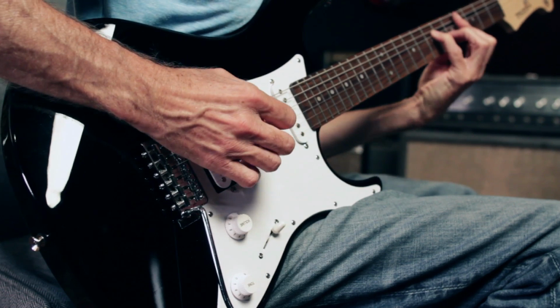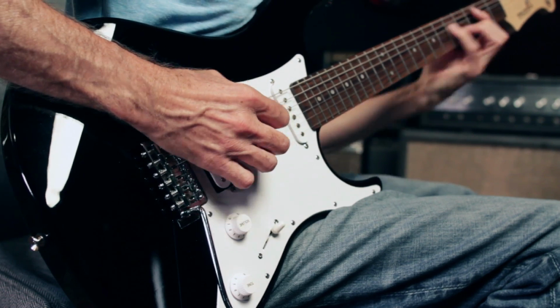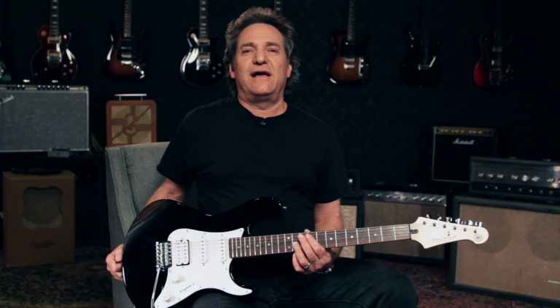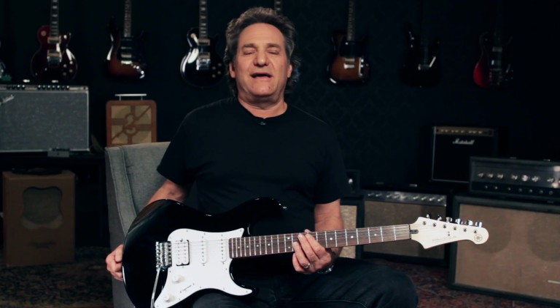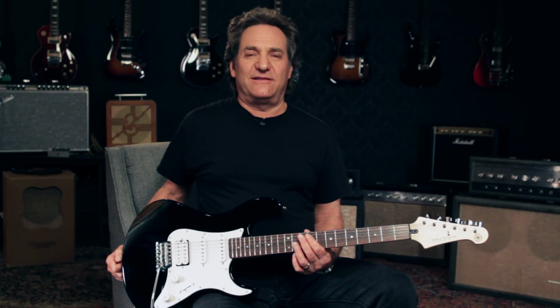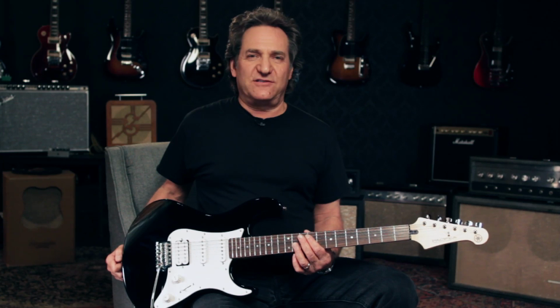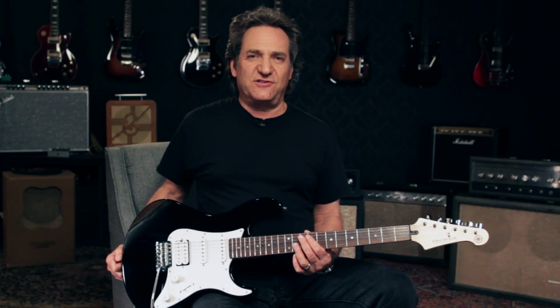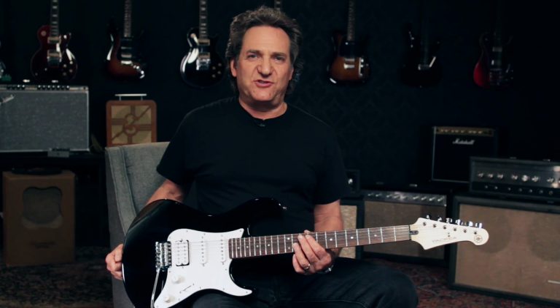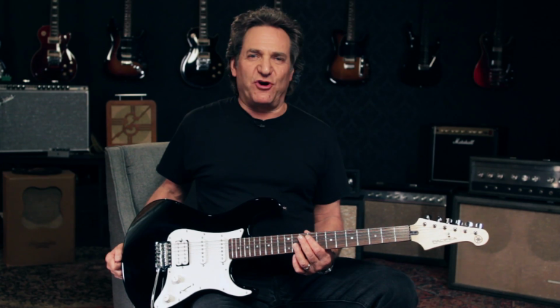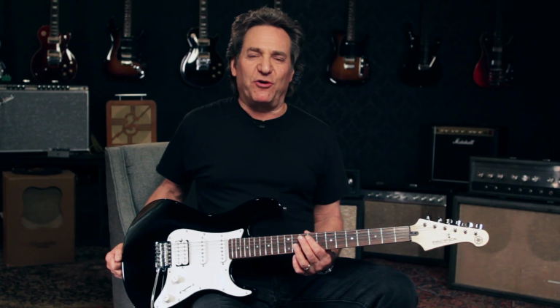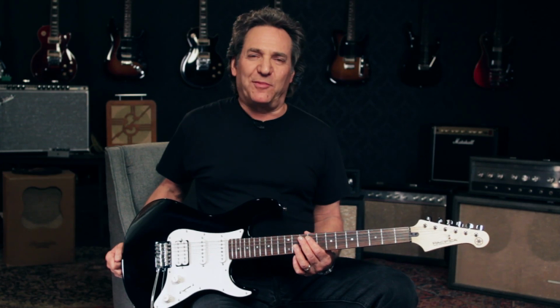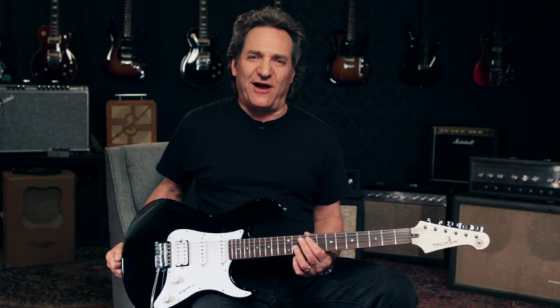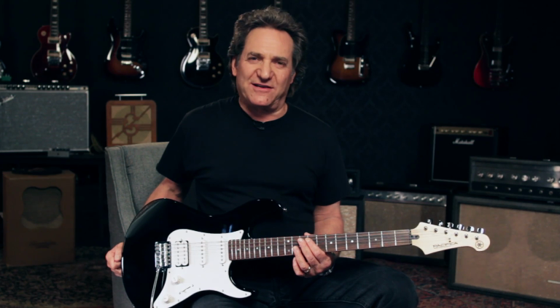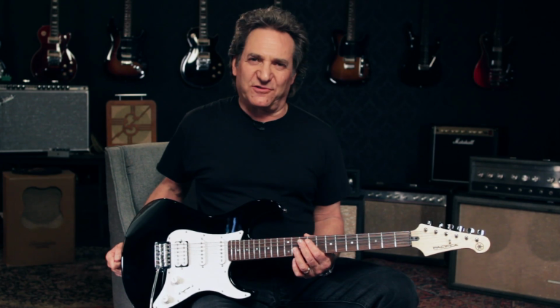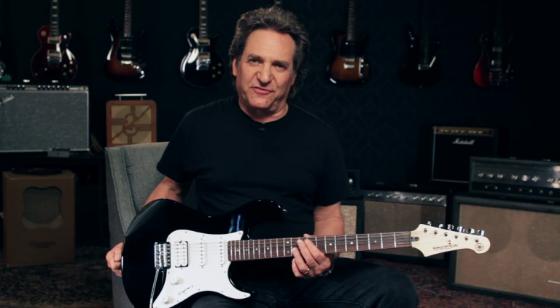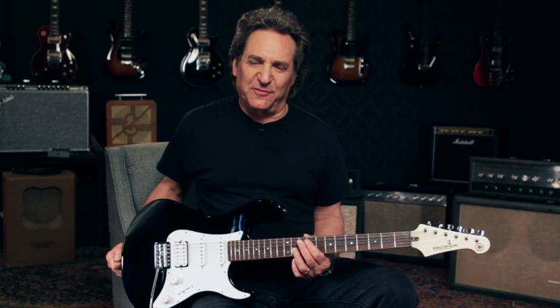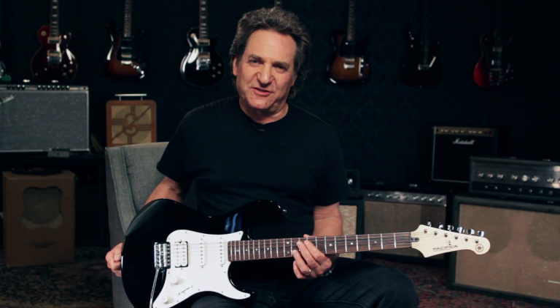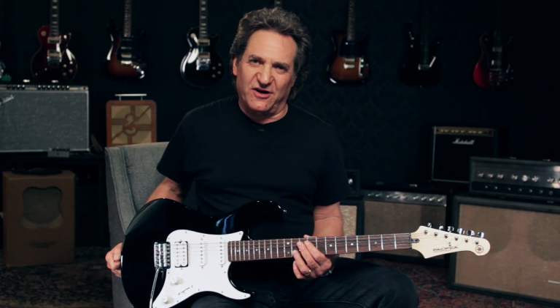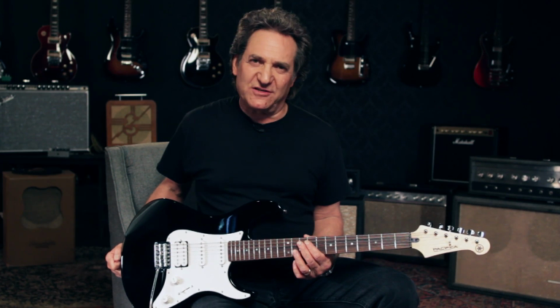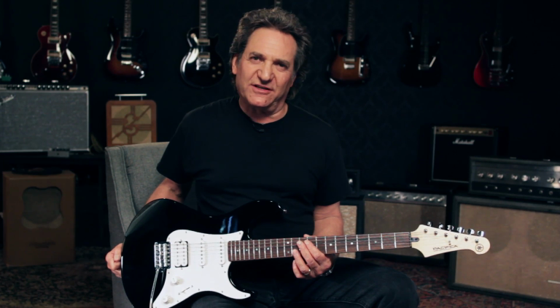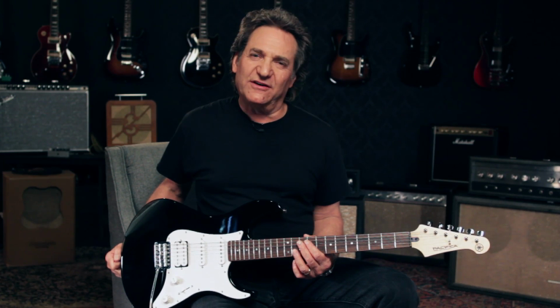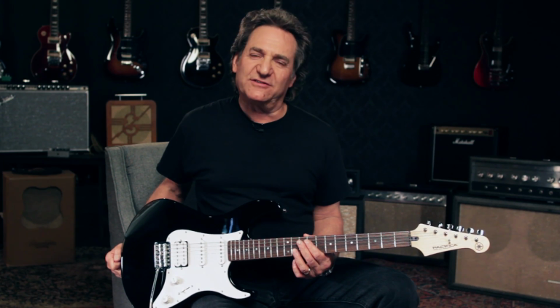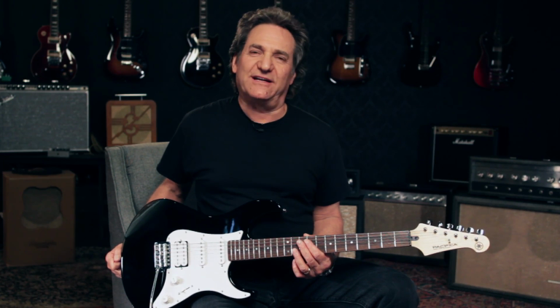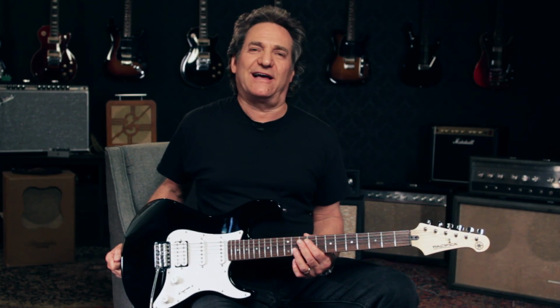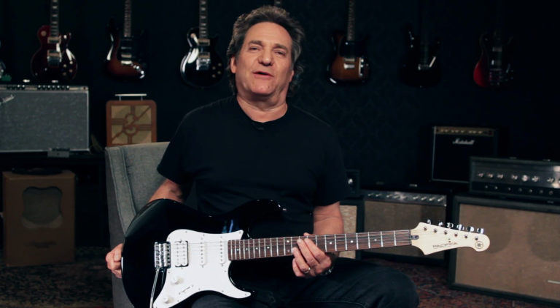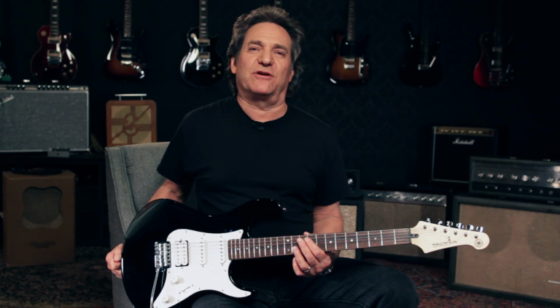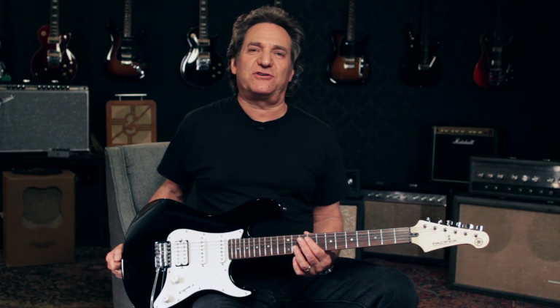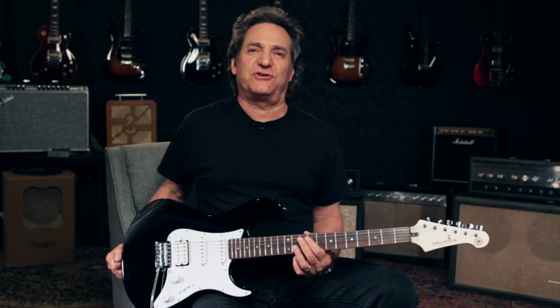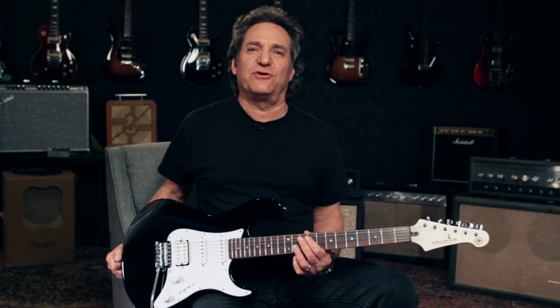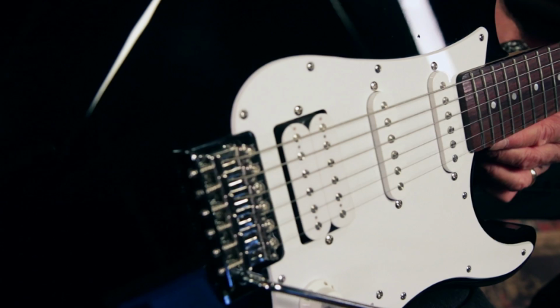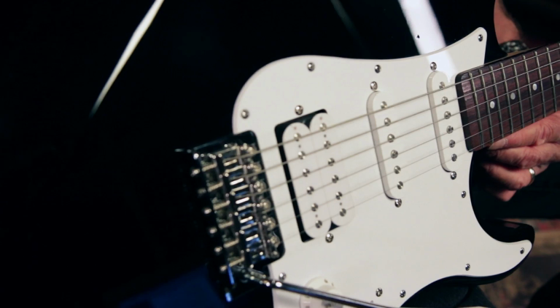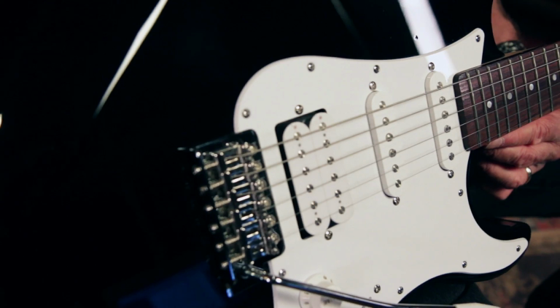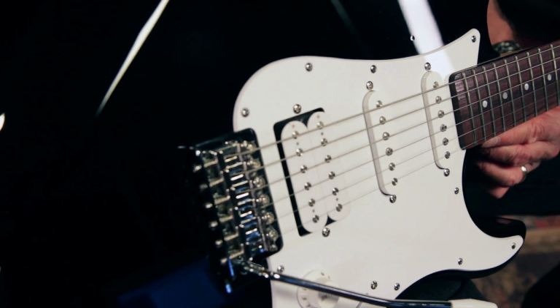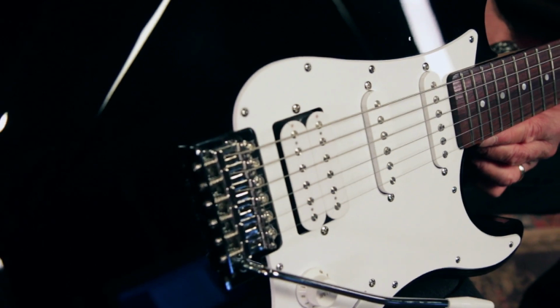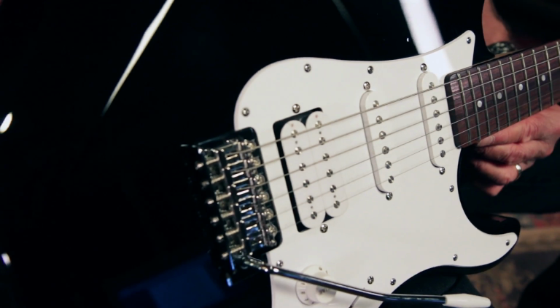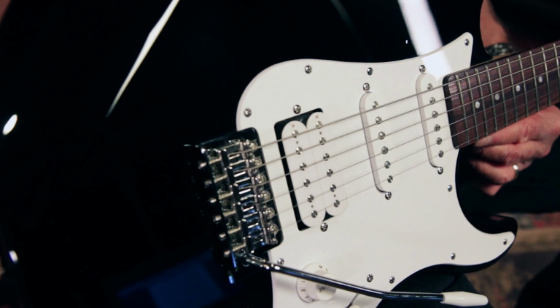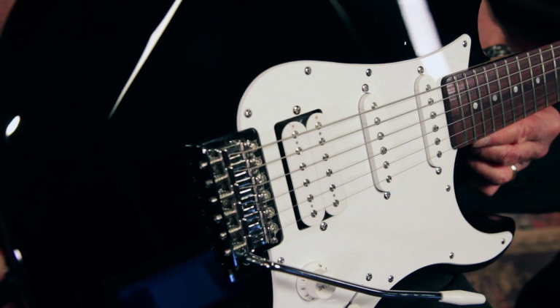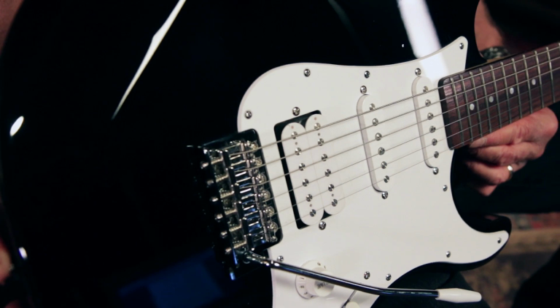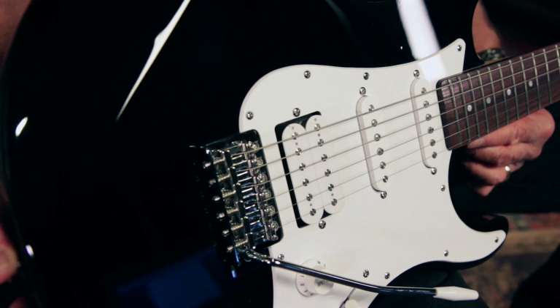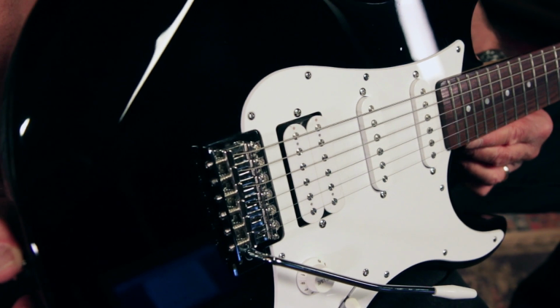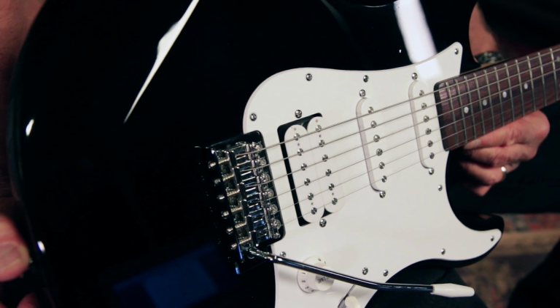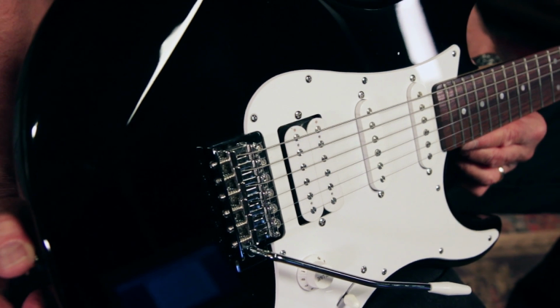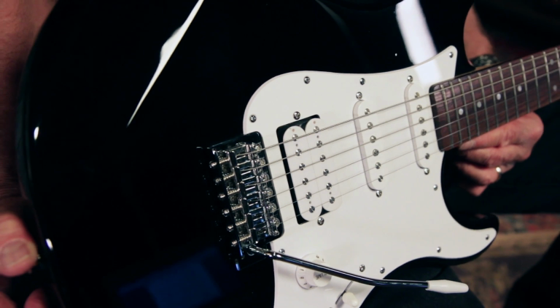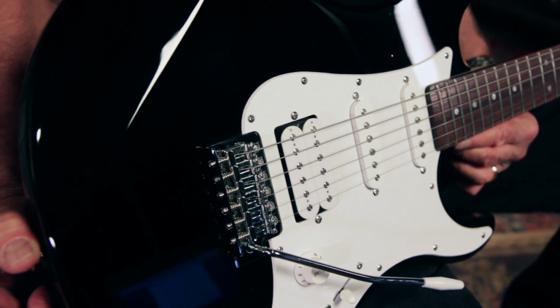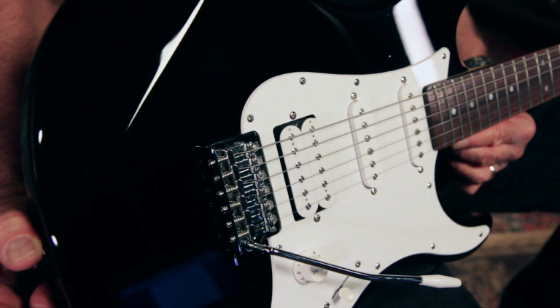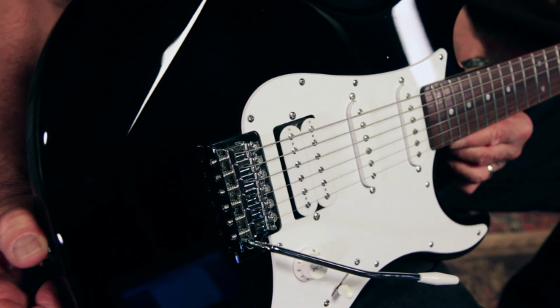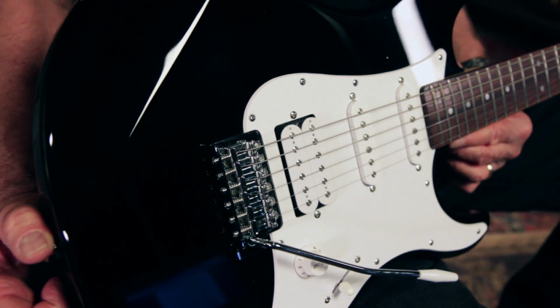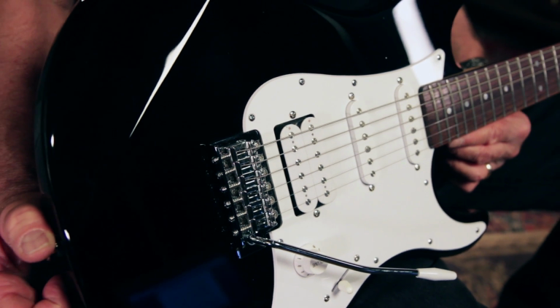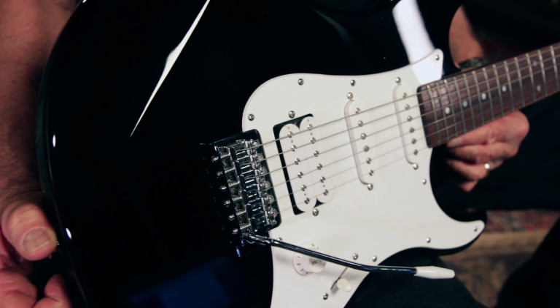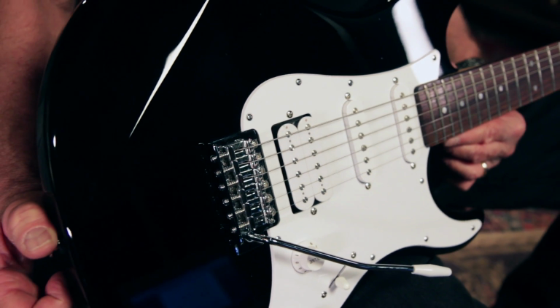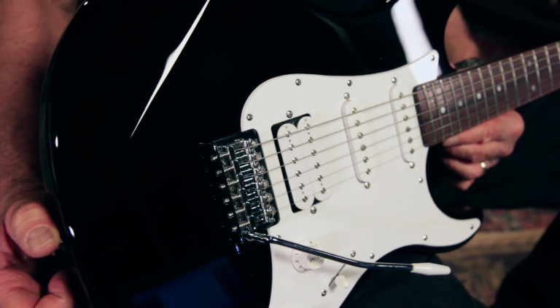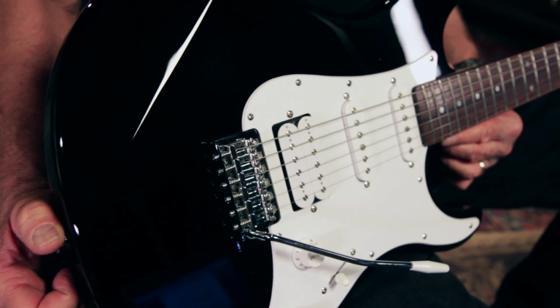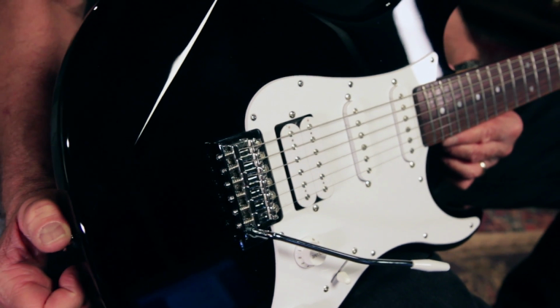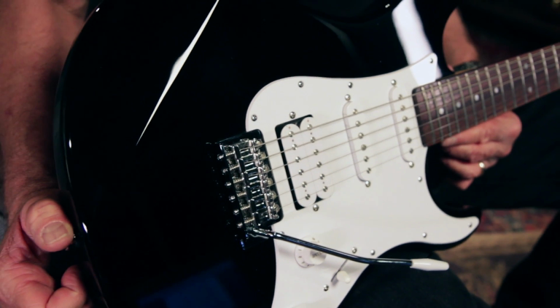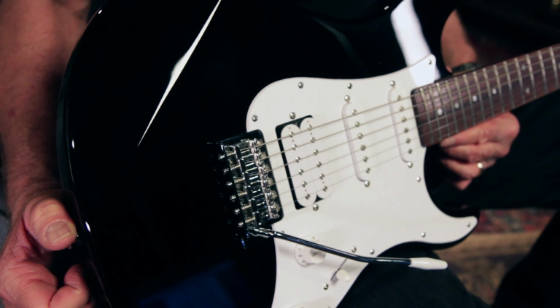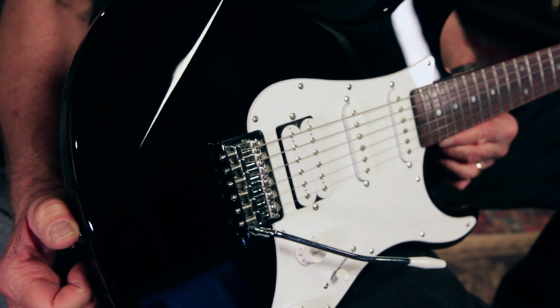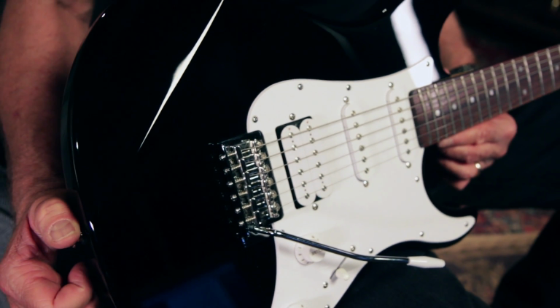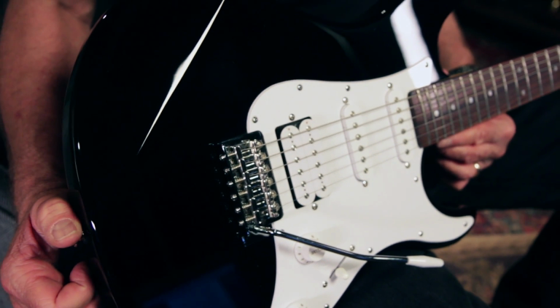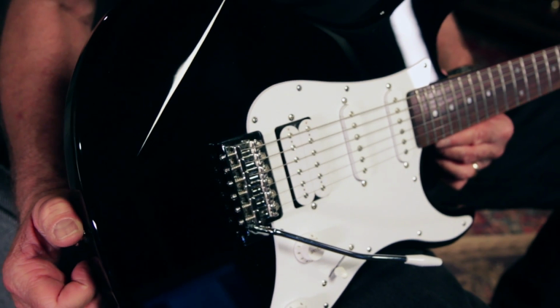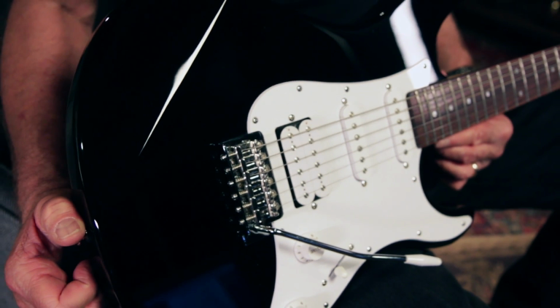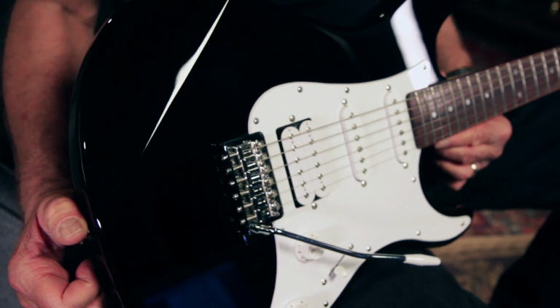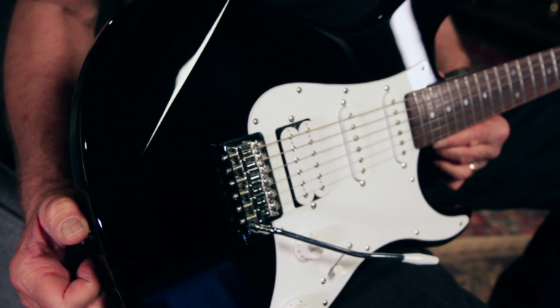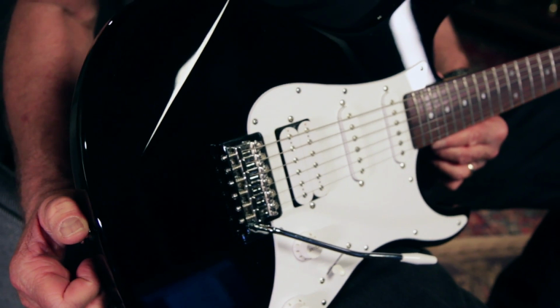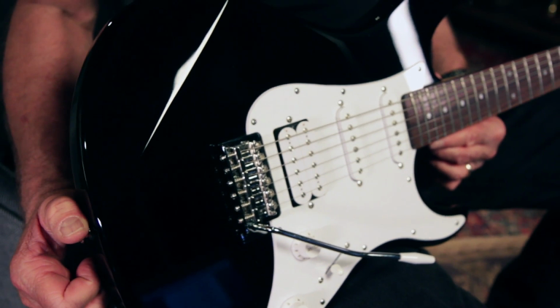Hey, this is Joey Brassler from Guitar Center. Today I want to show you the Yamaha Pacifica Series HSS Deluxe.